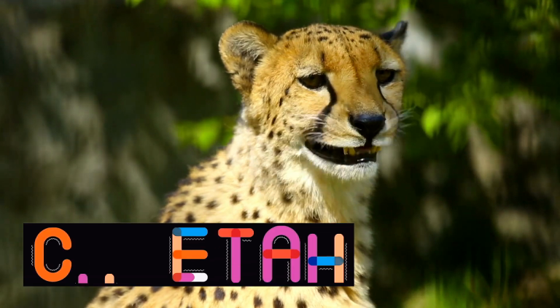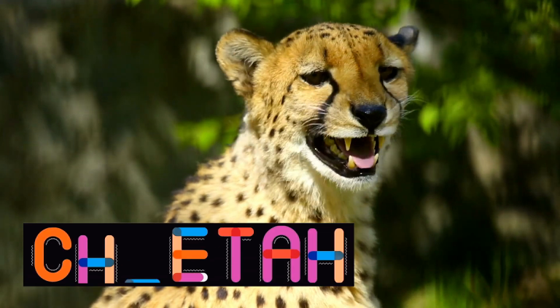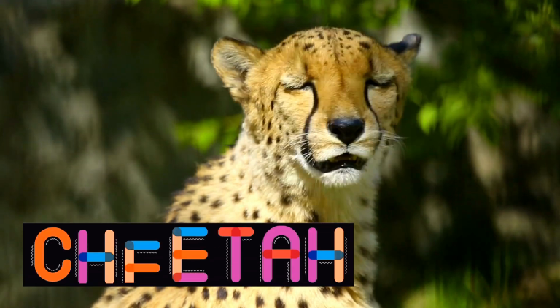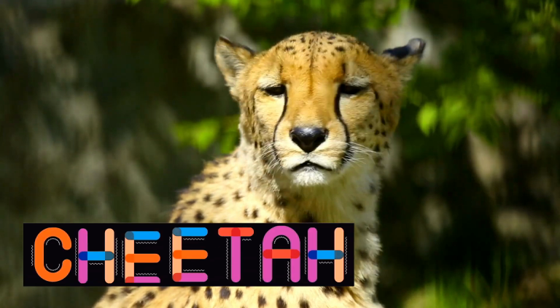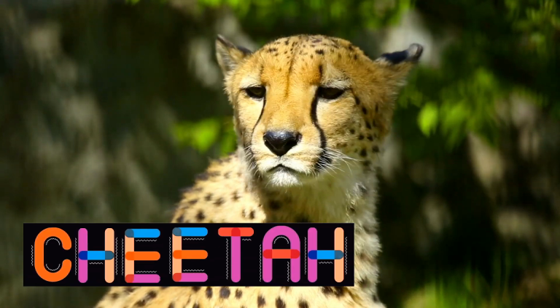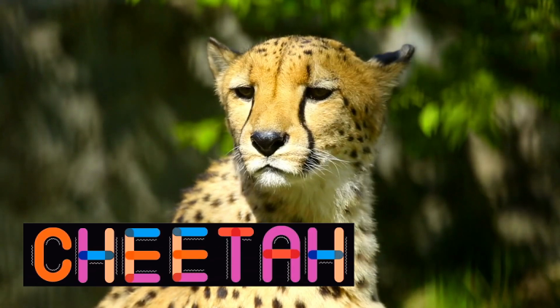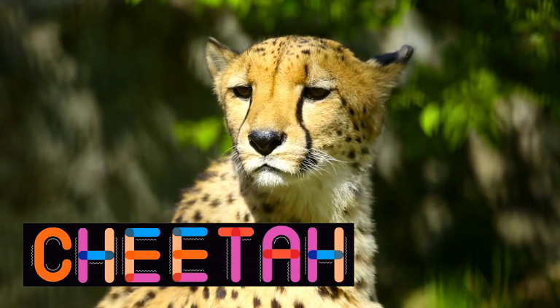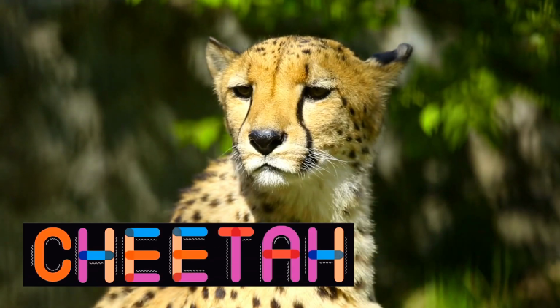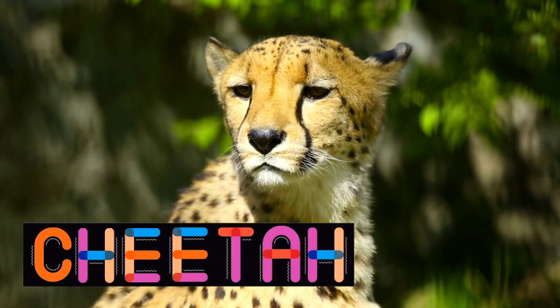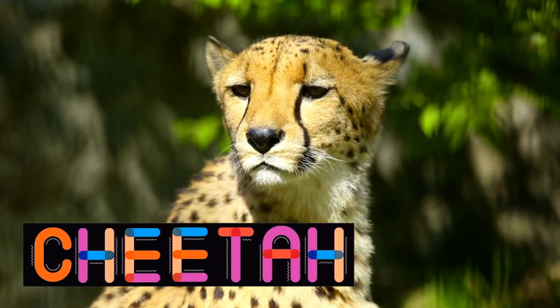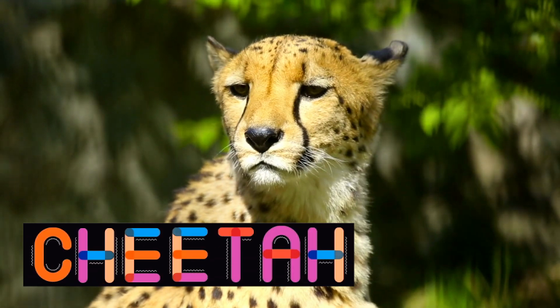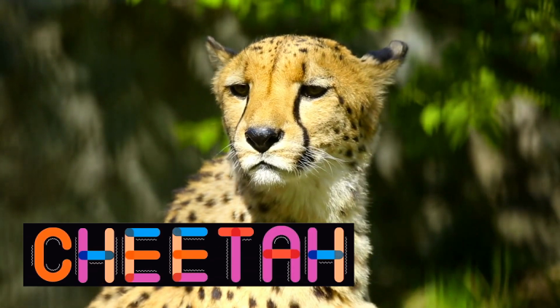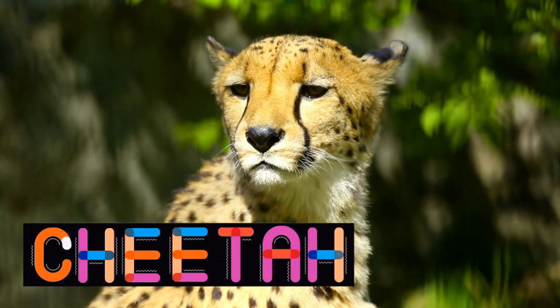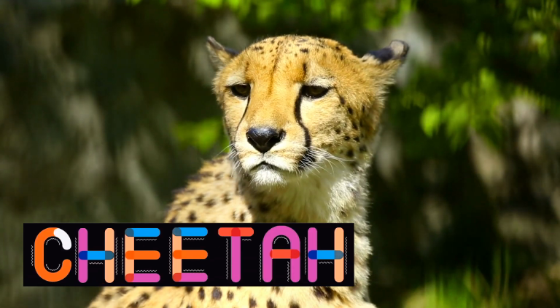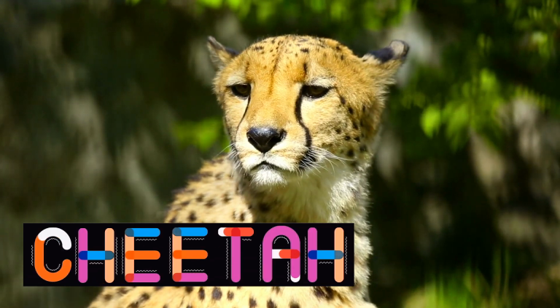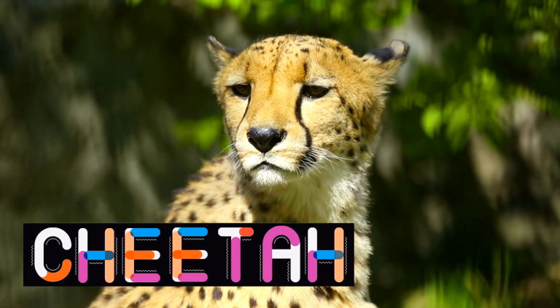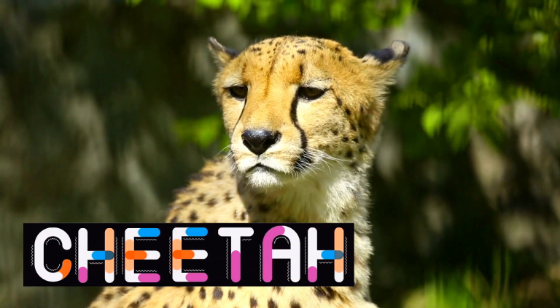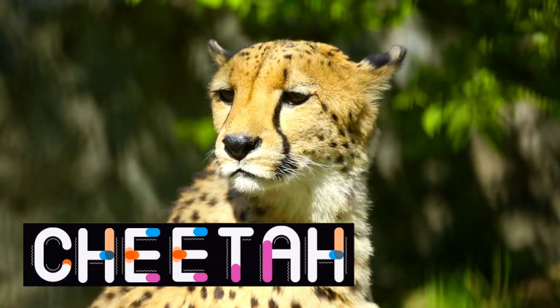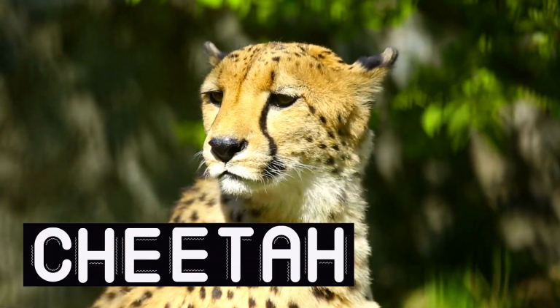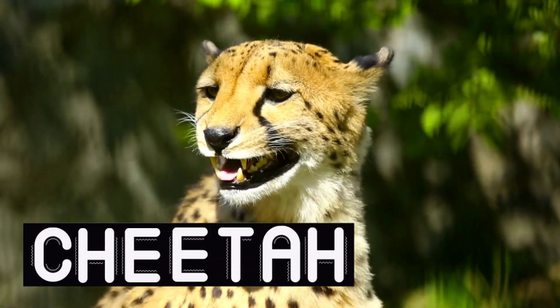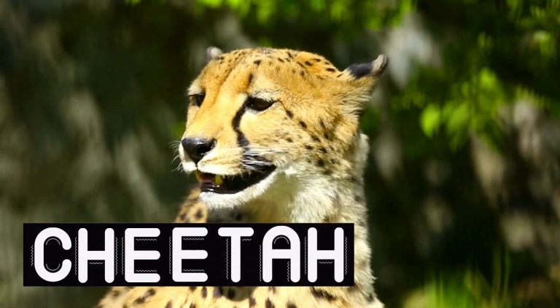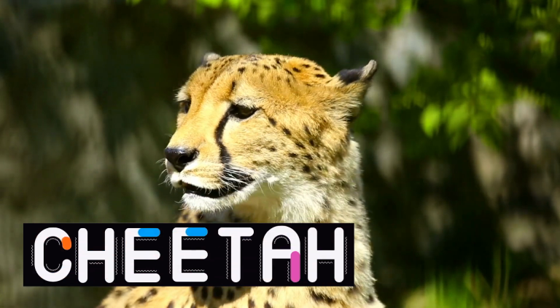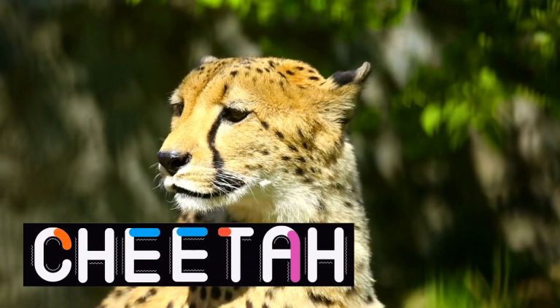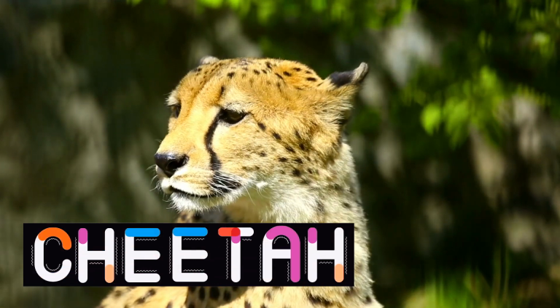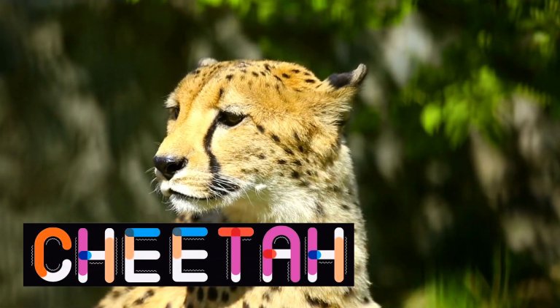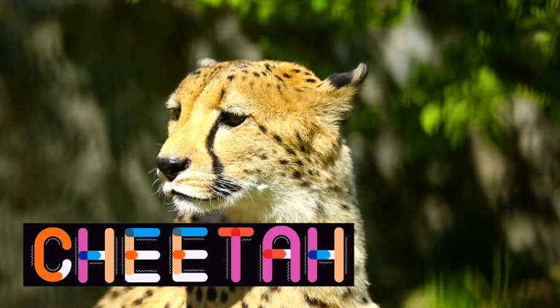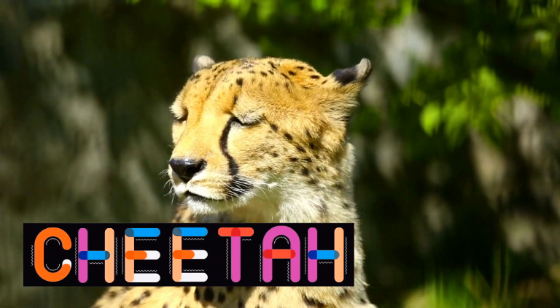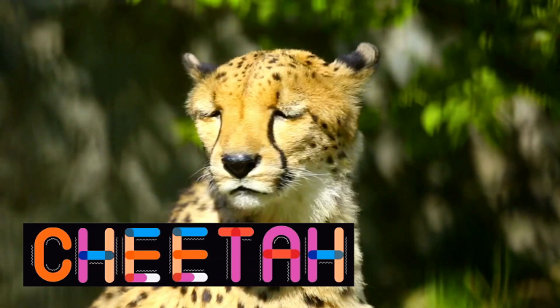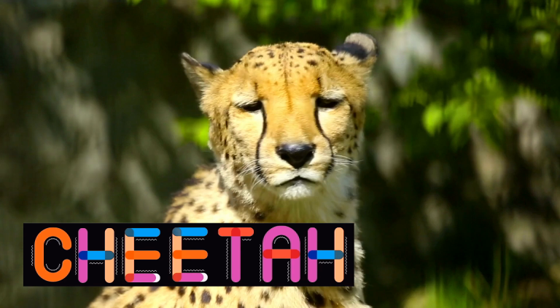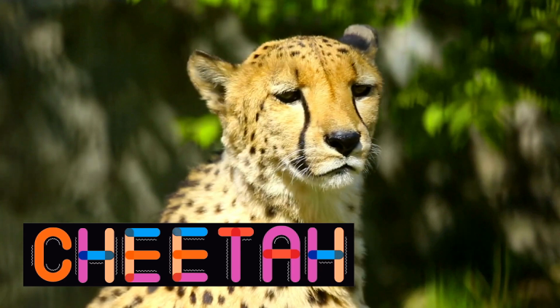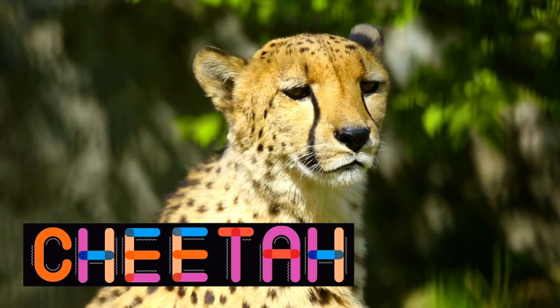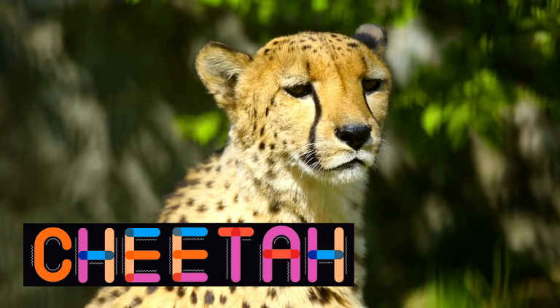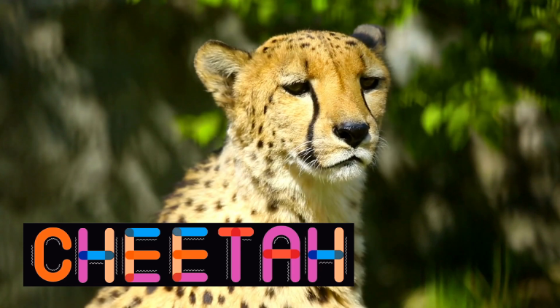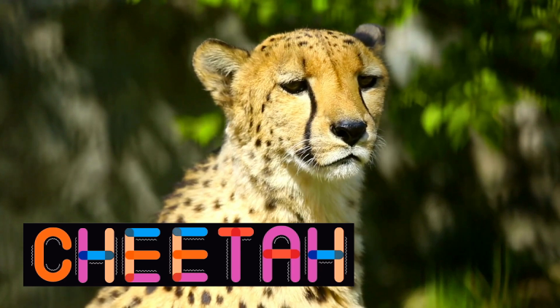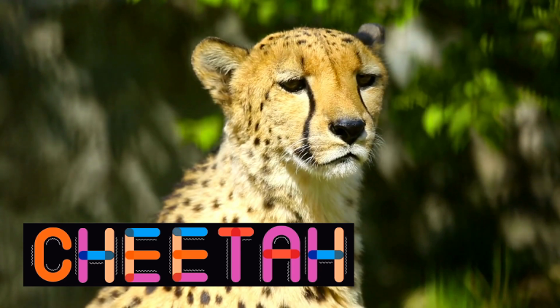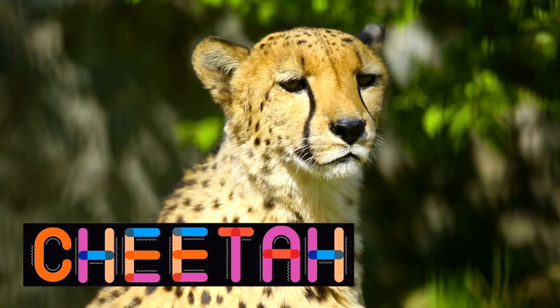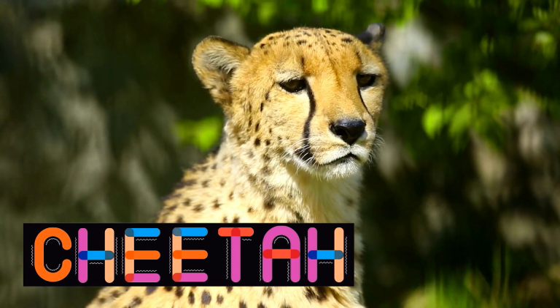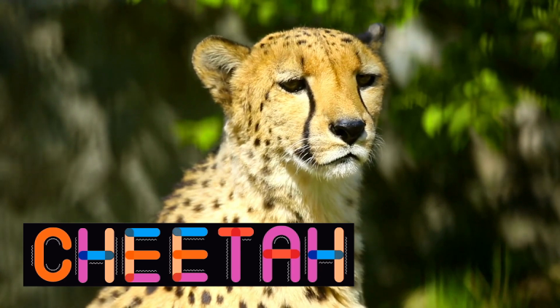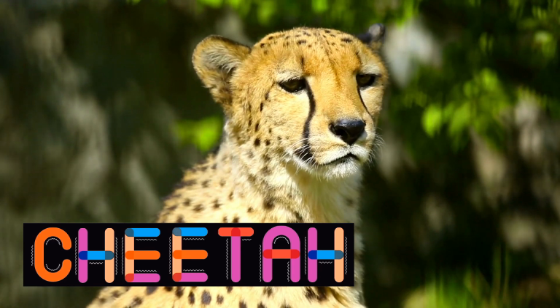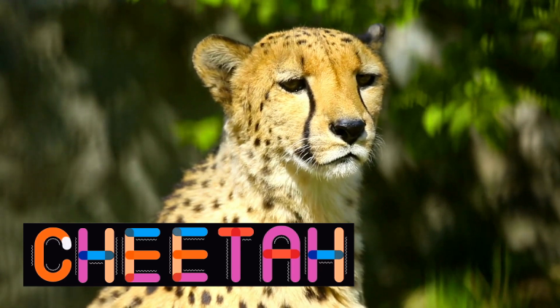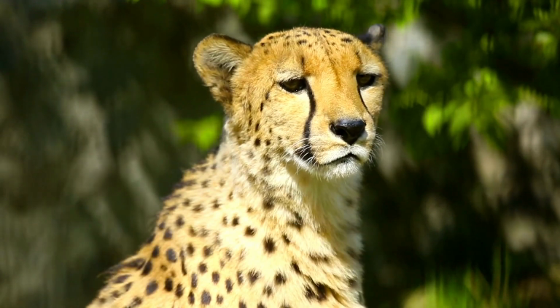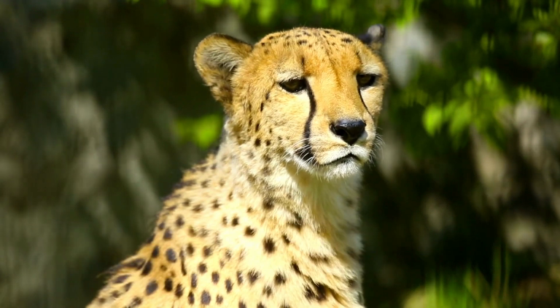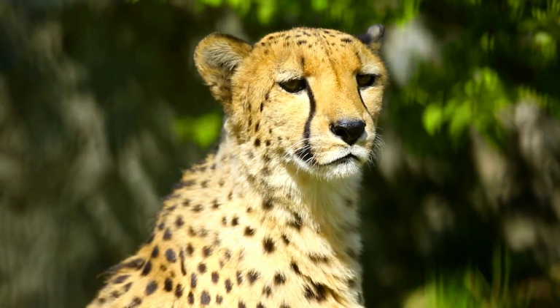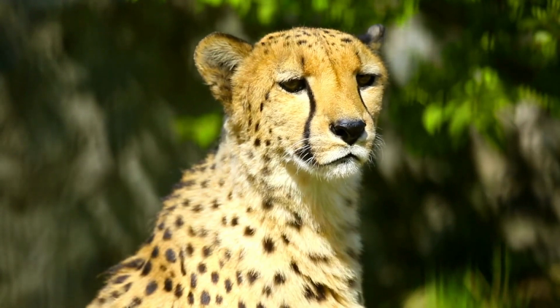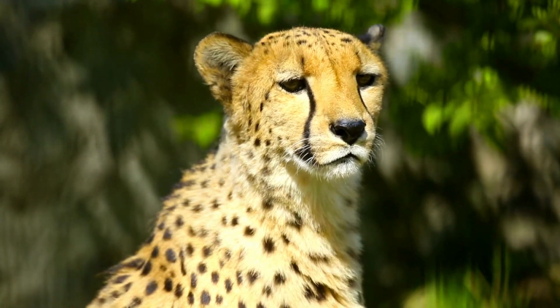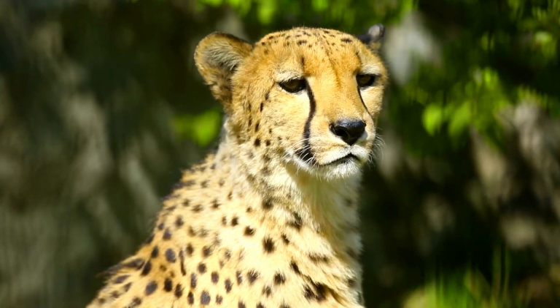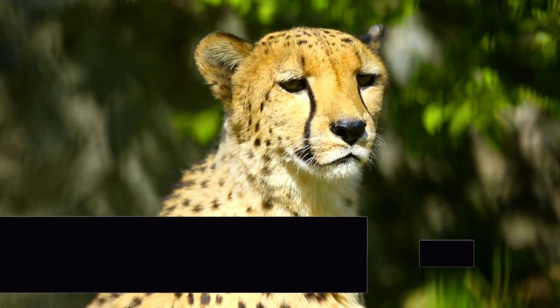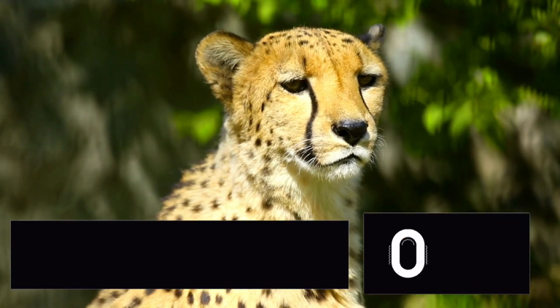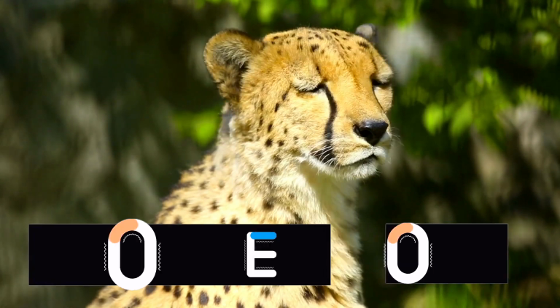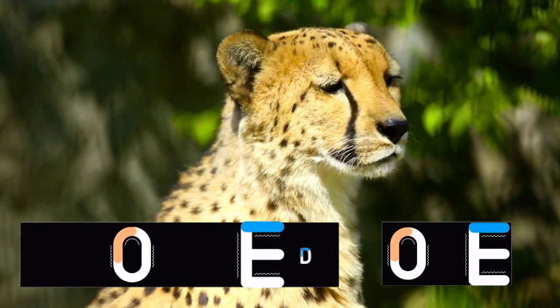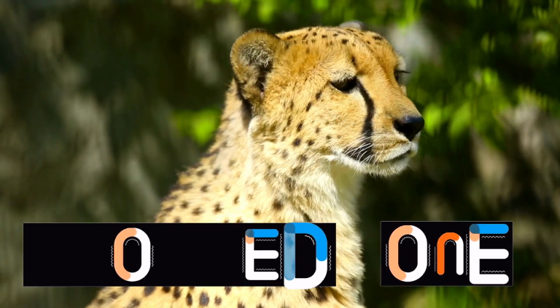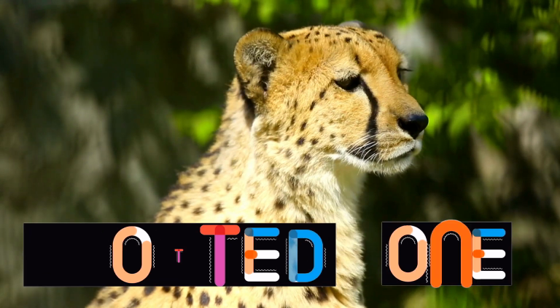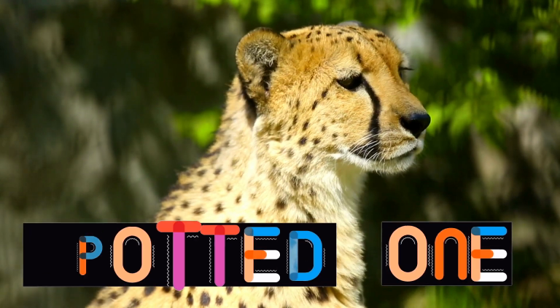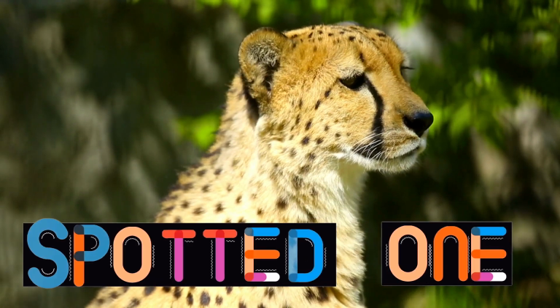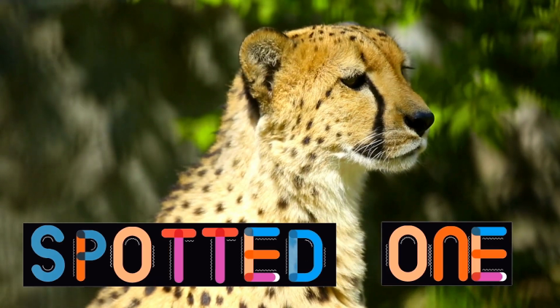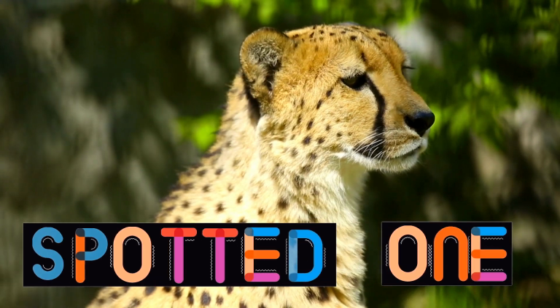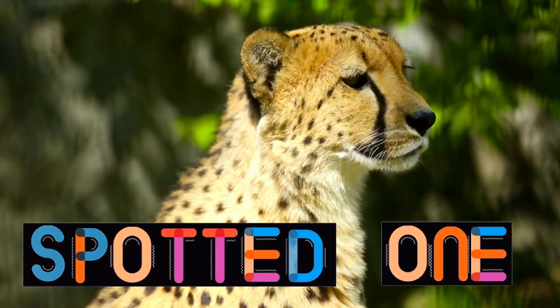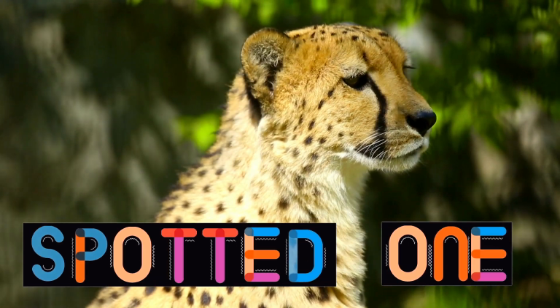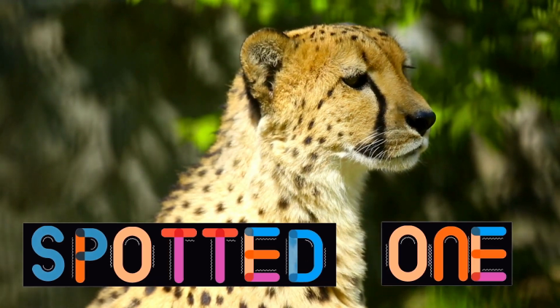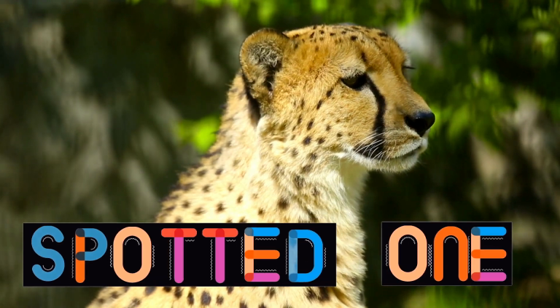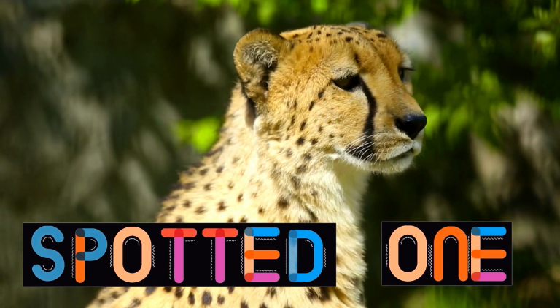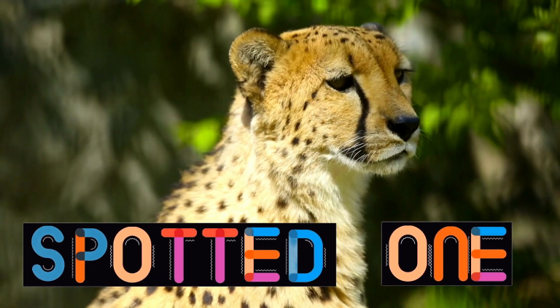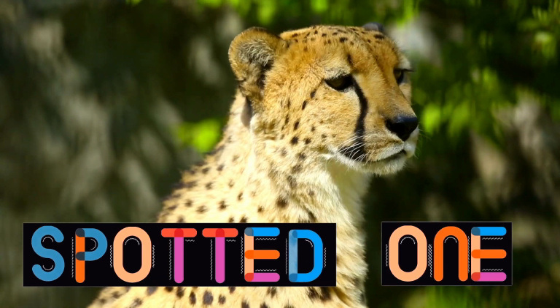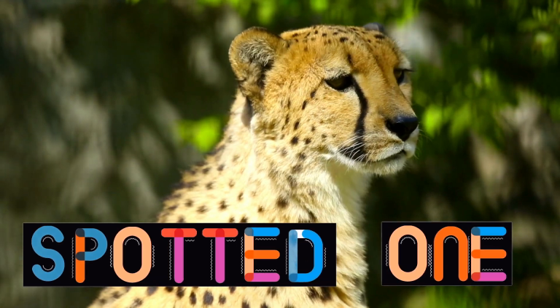Did you know that the name cheetah comes from the Hindu word 'chia', which means 'spotted one'?